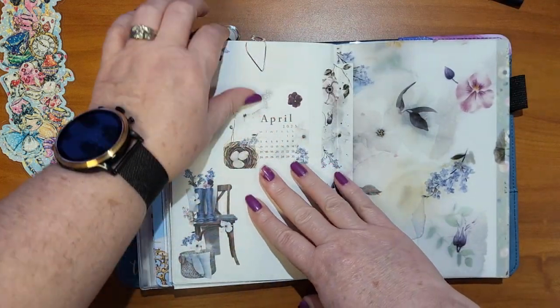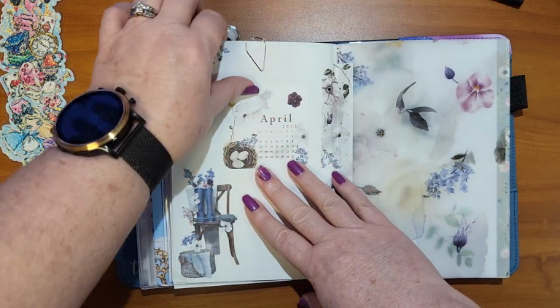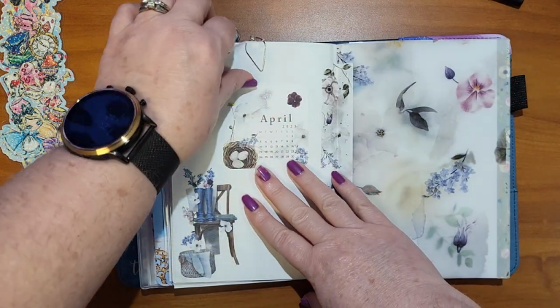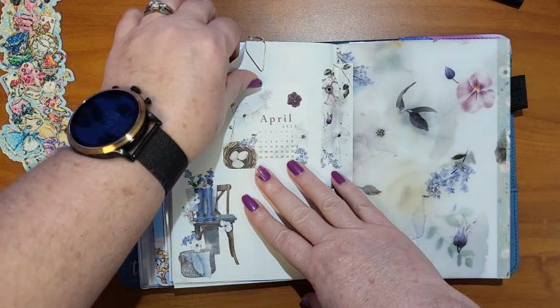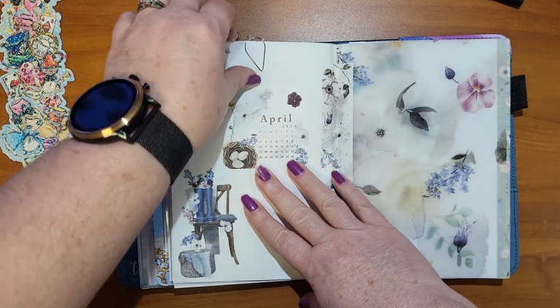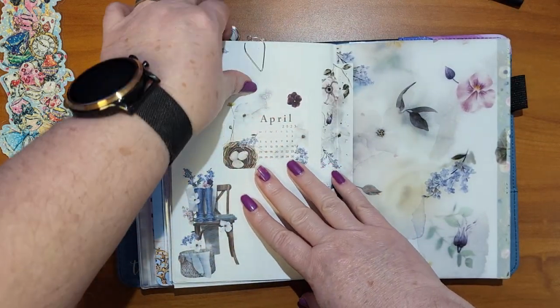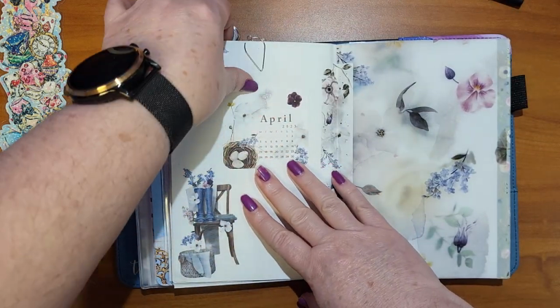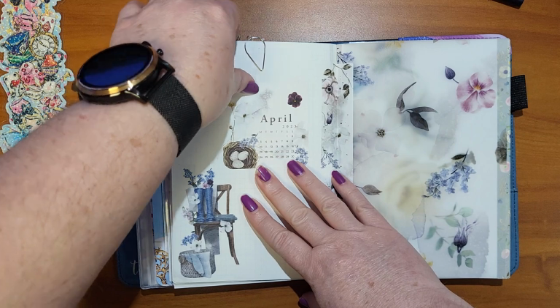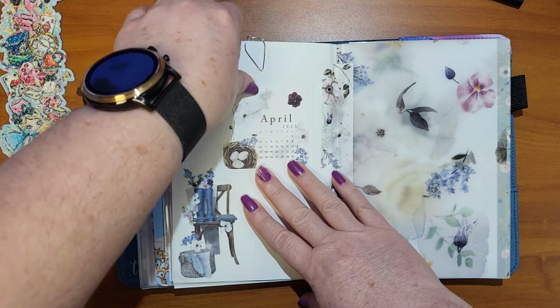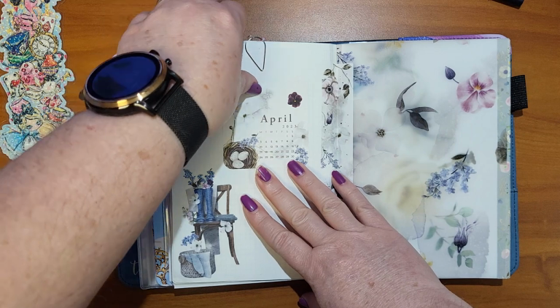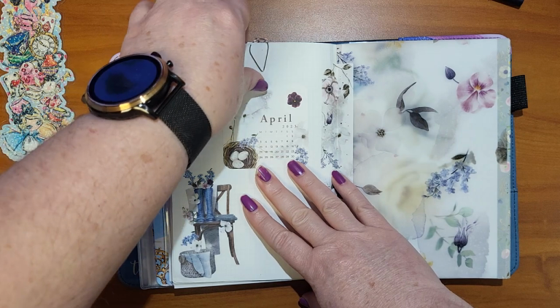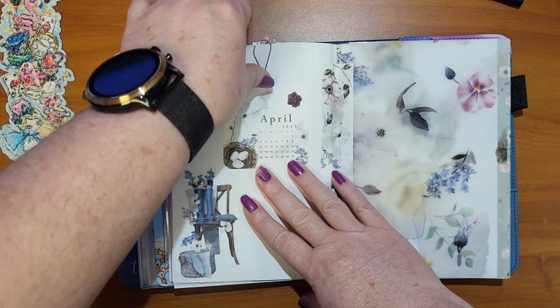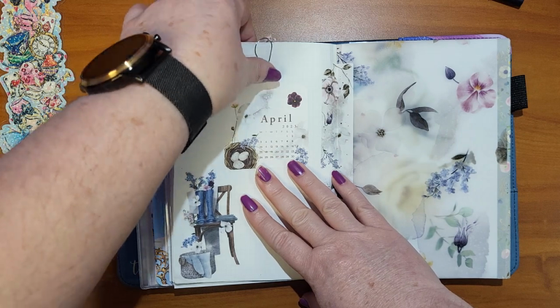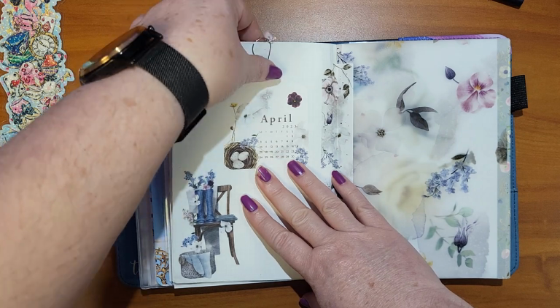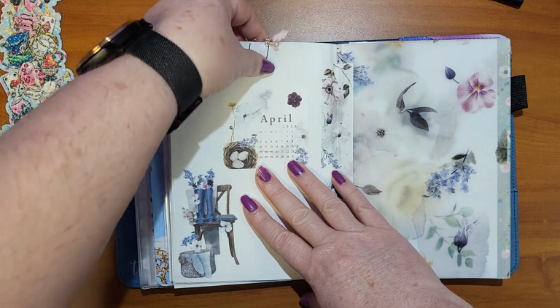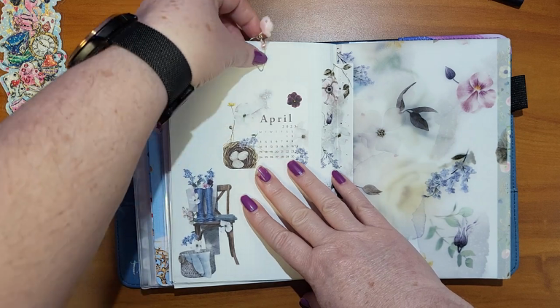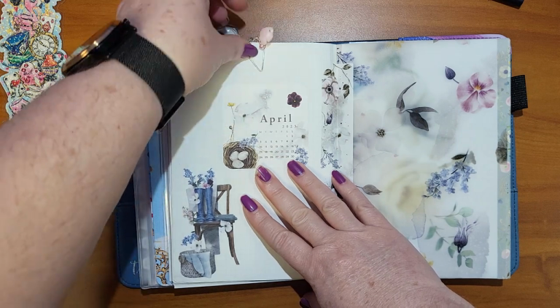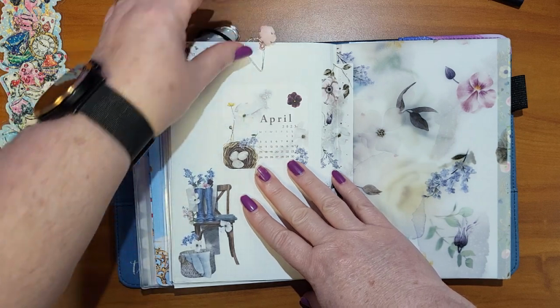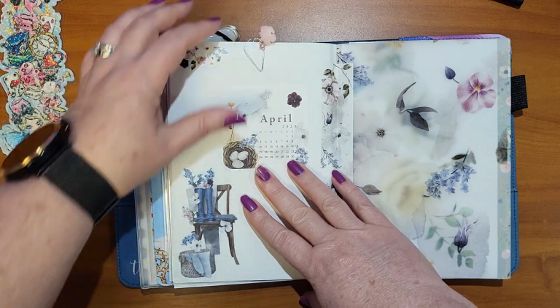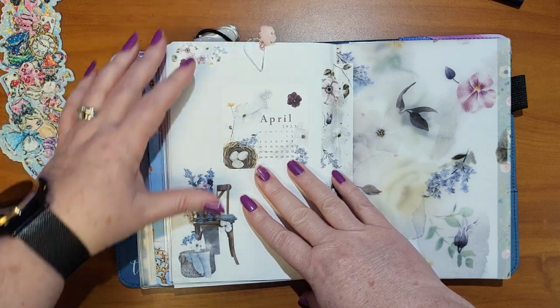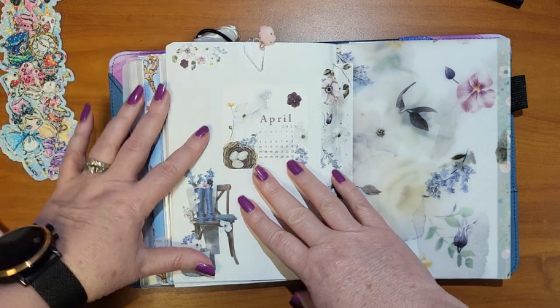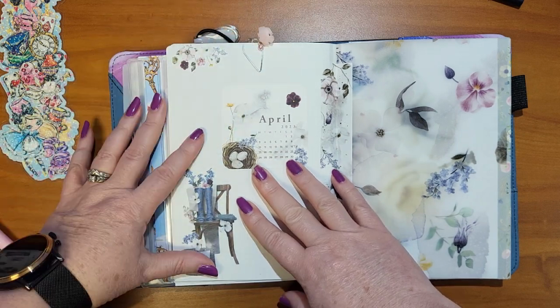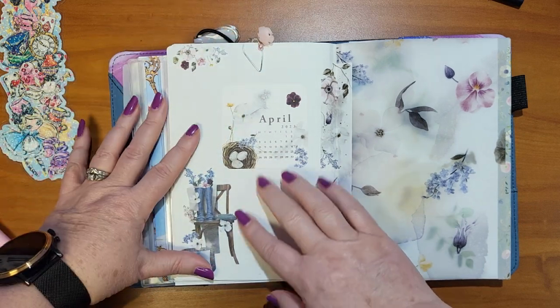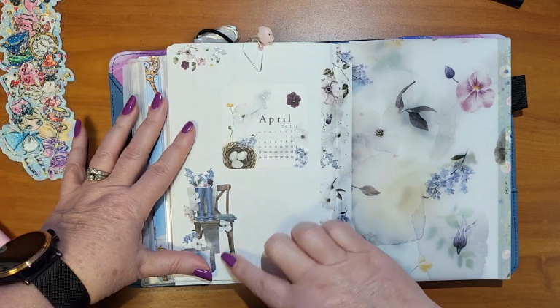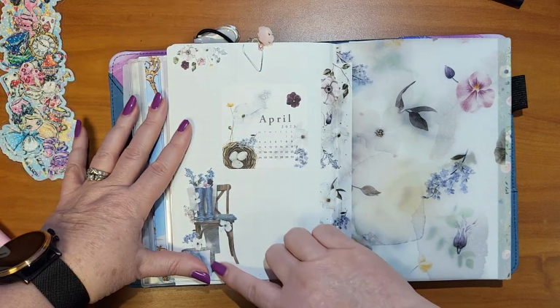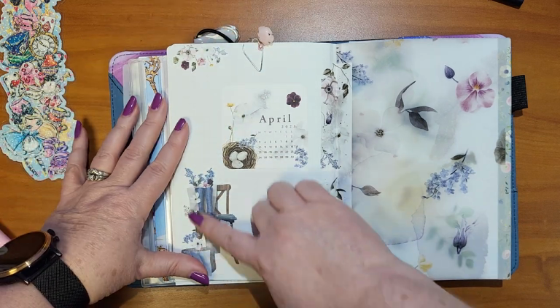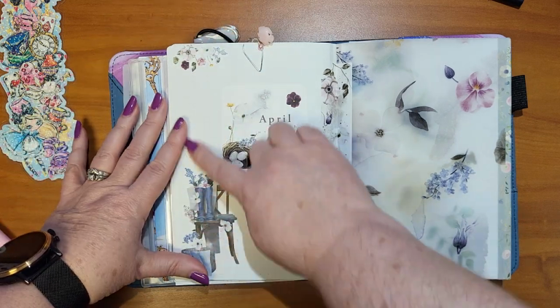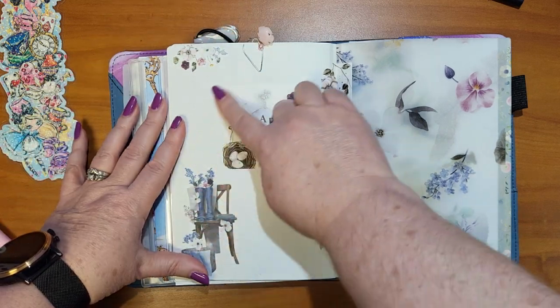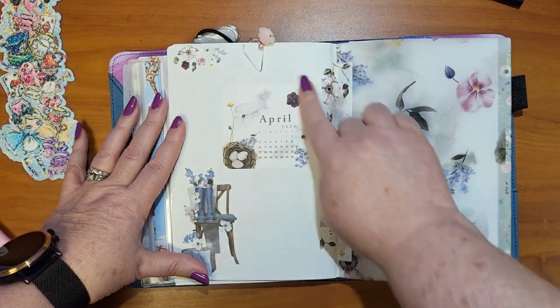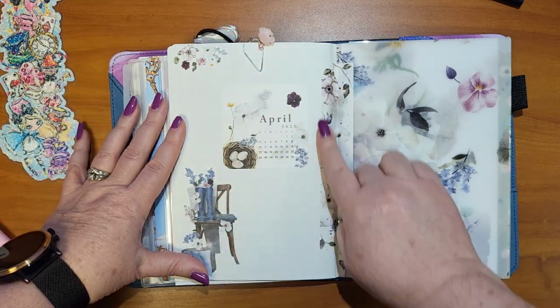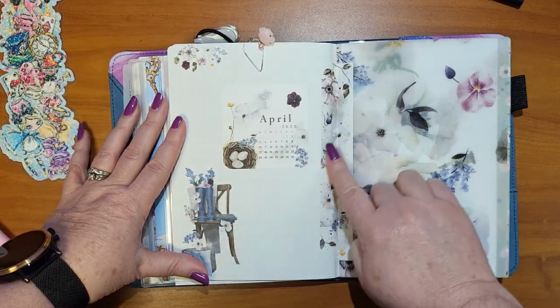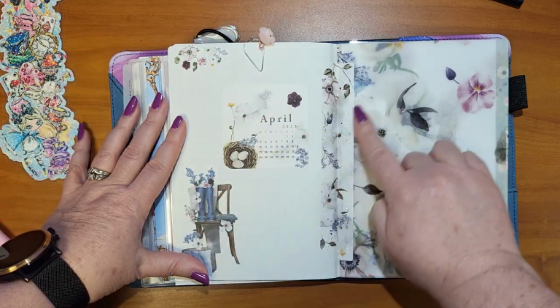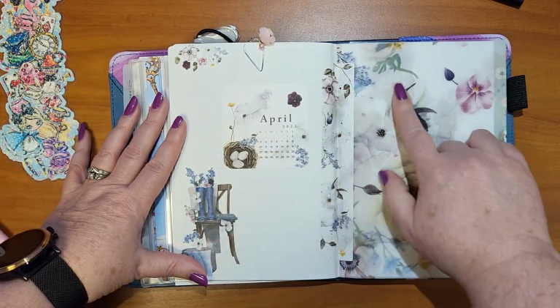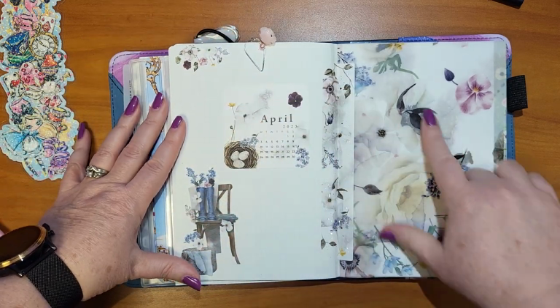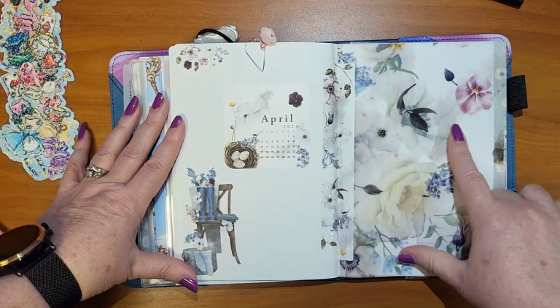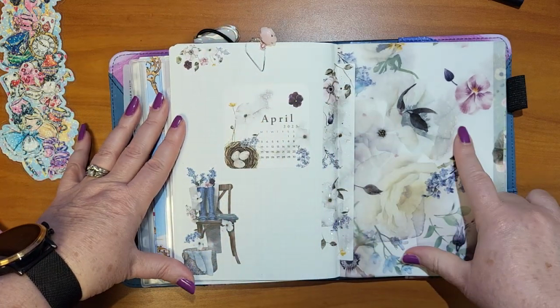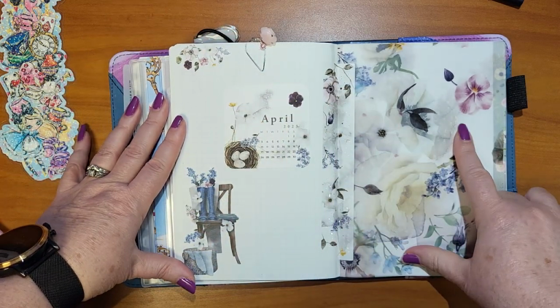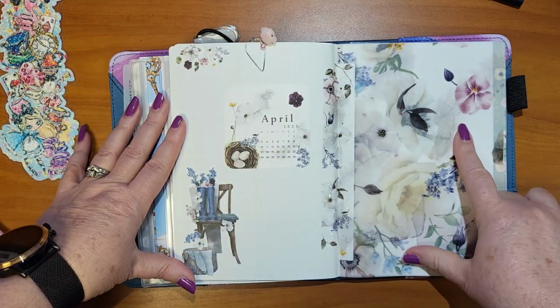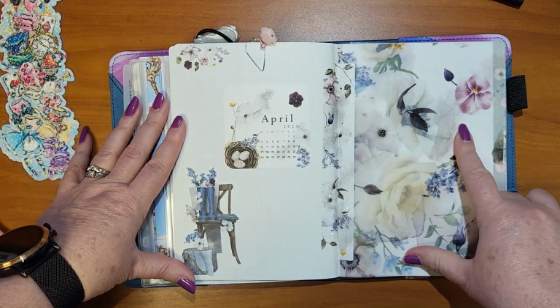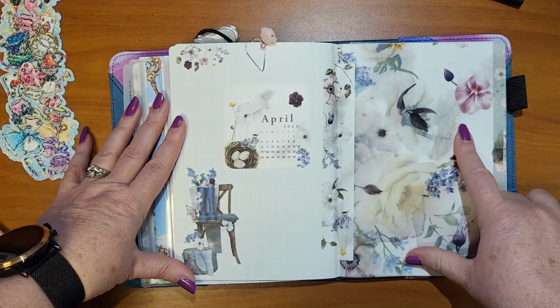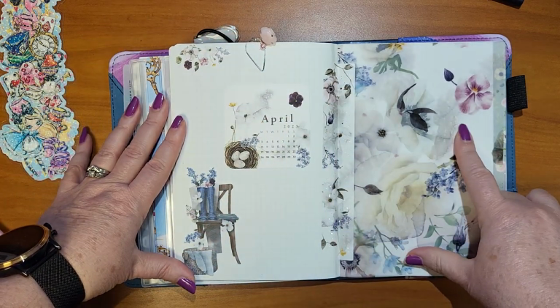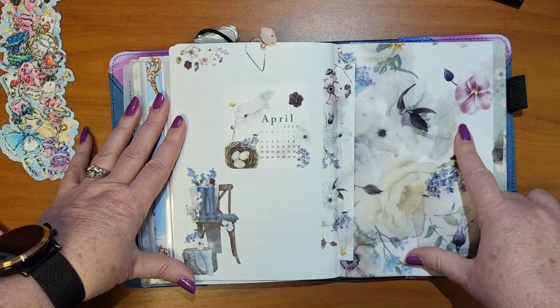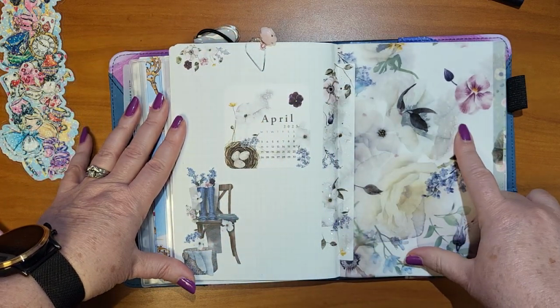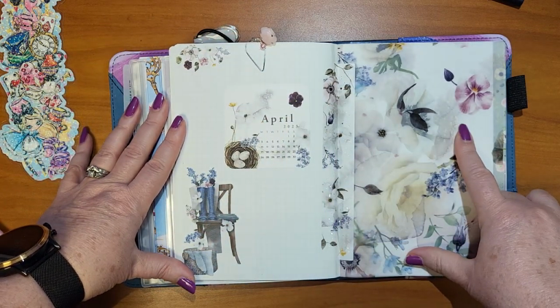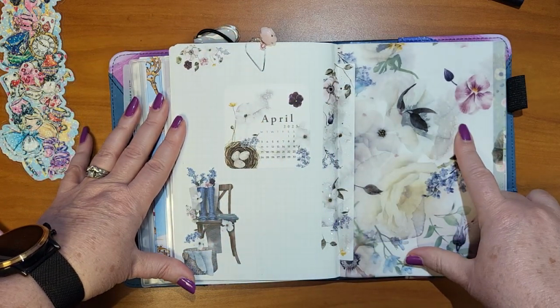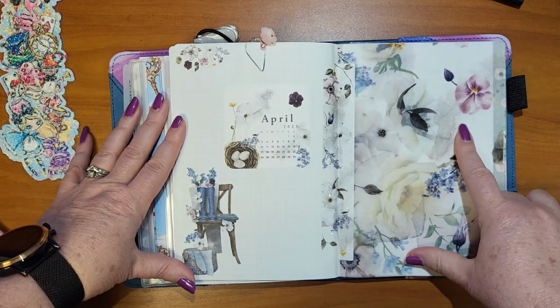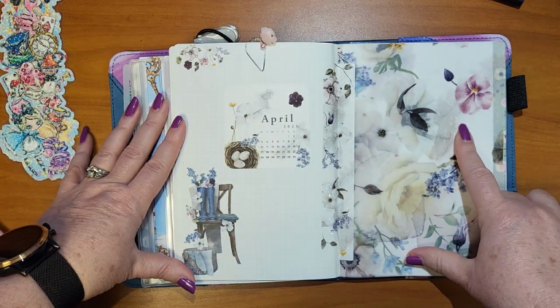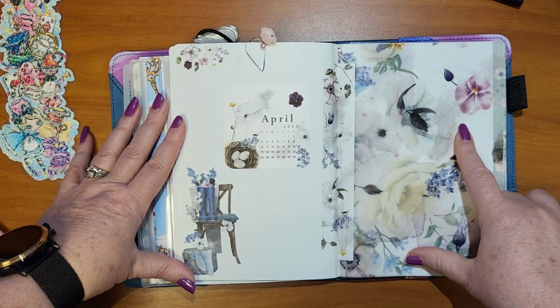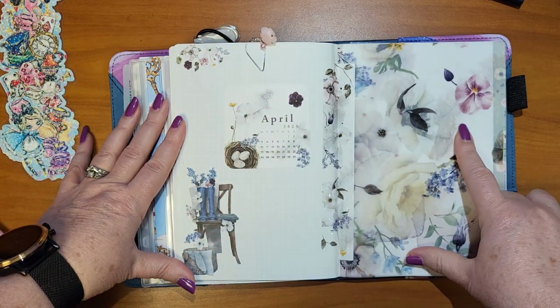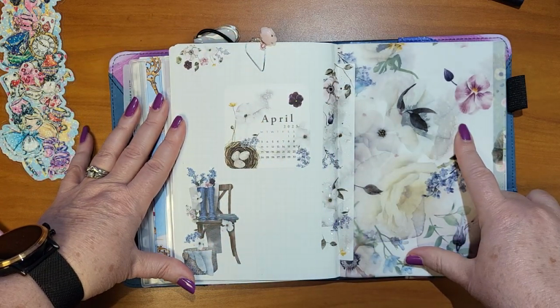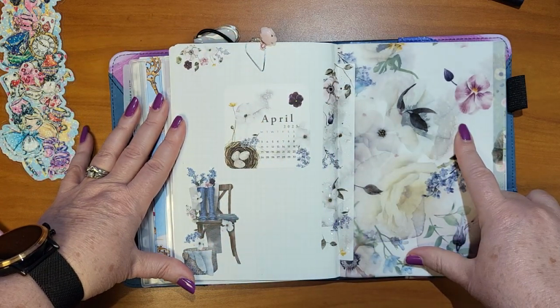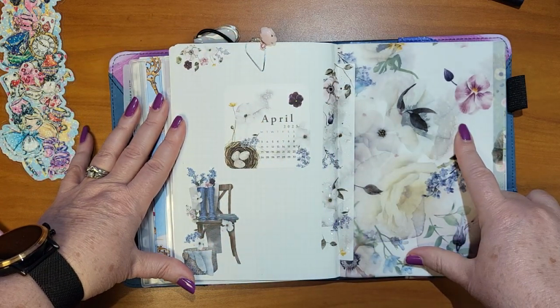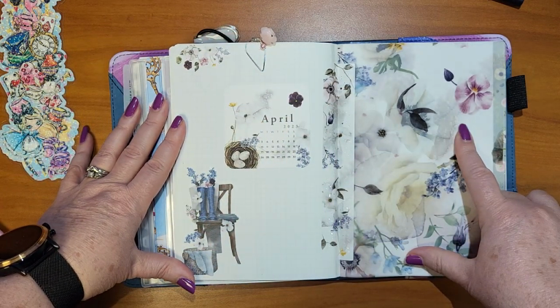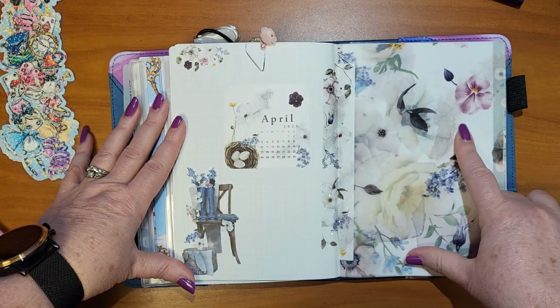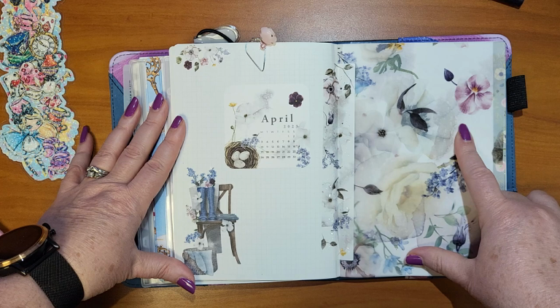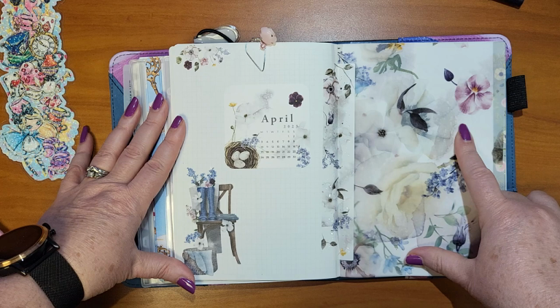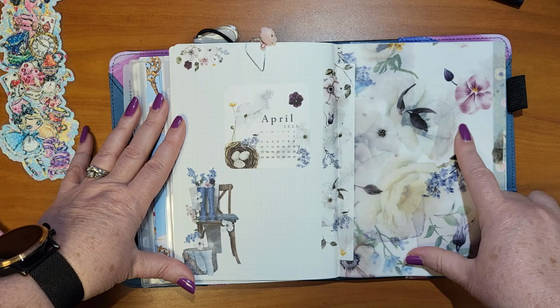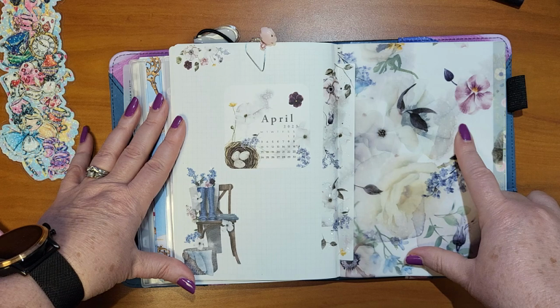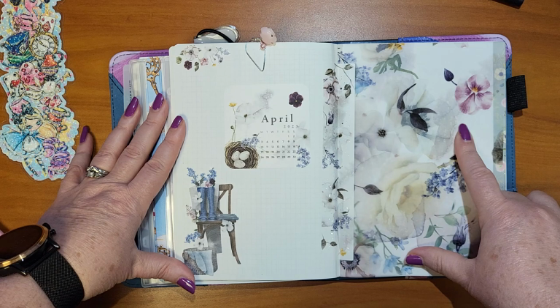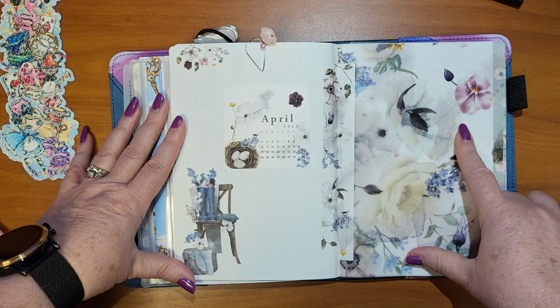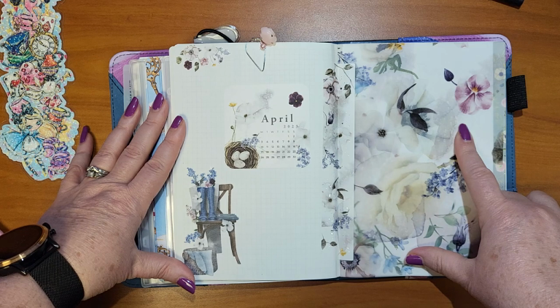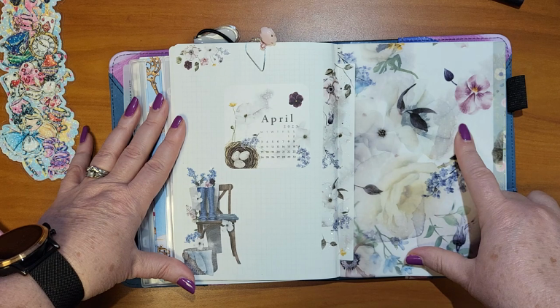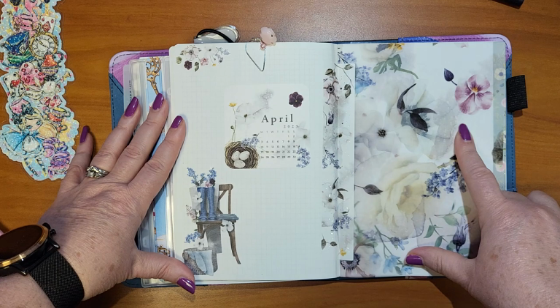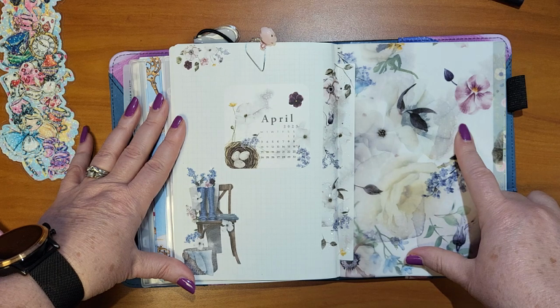This is a double print — I first printed this plaid pattern from Digitals by Rowe, then put her 2023 dashboard on top of that and printed it again with this already printed on there. I actually did this piece twice so it would be nice and dark. And then I have another clip from Plannership. Then I have April.